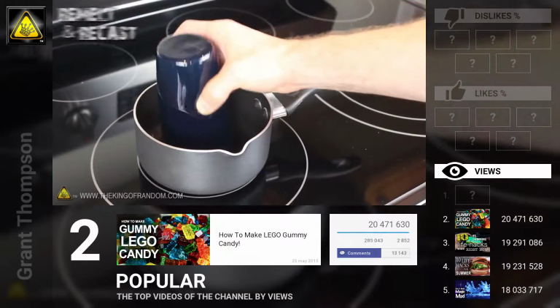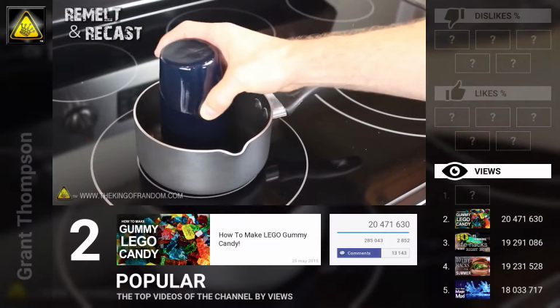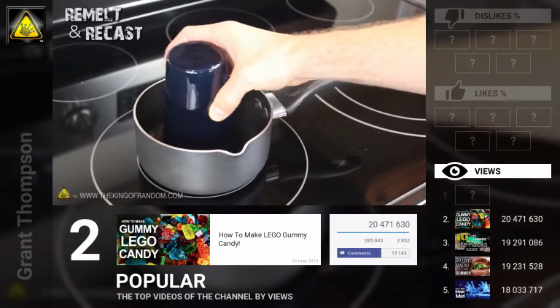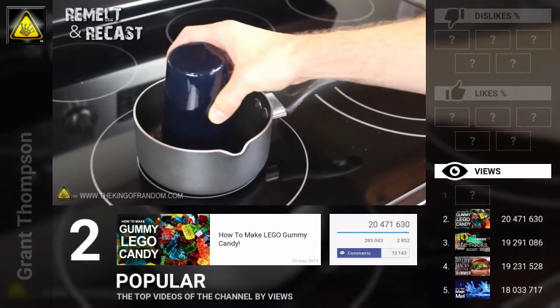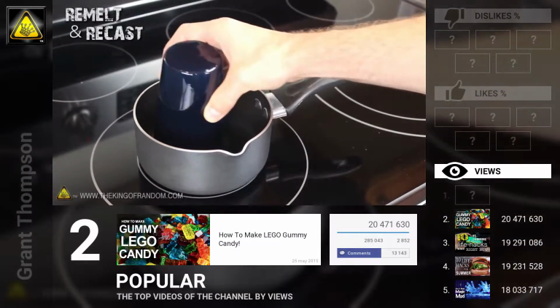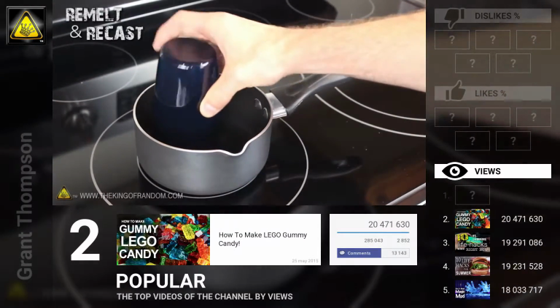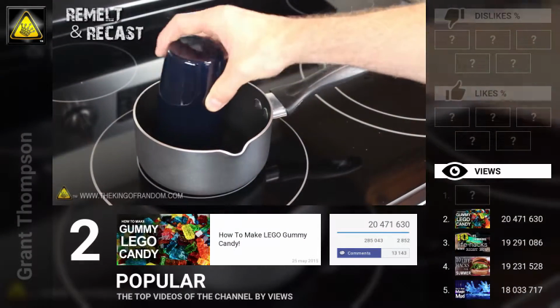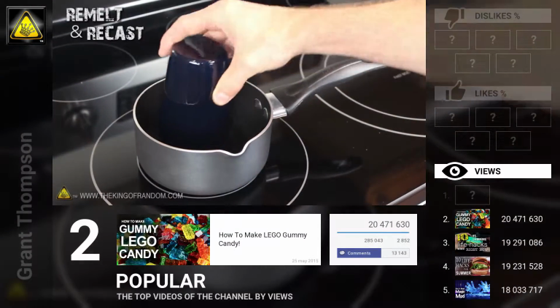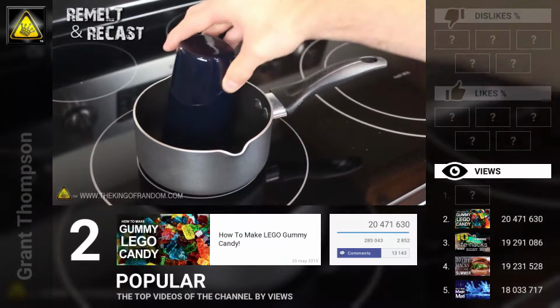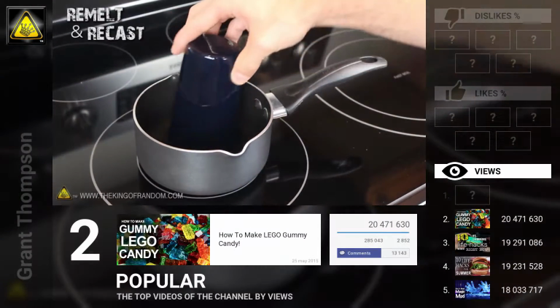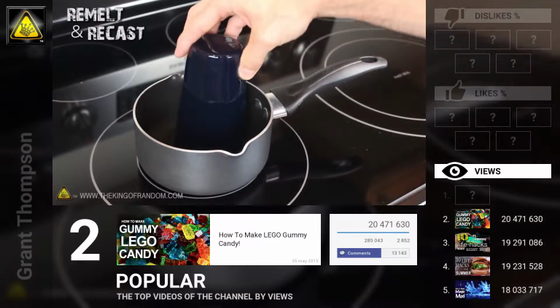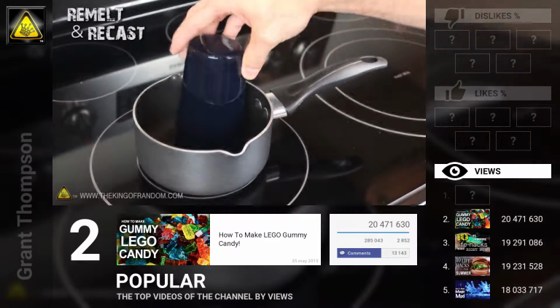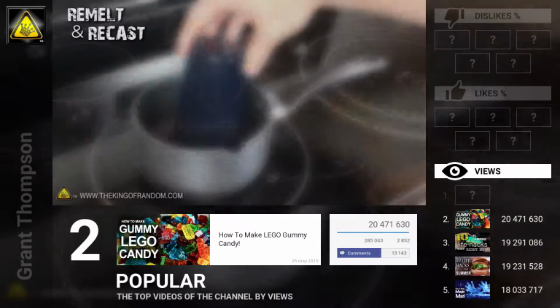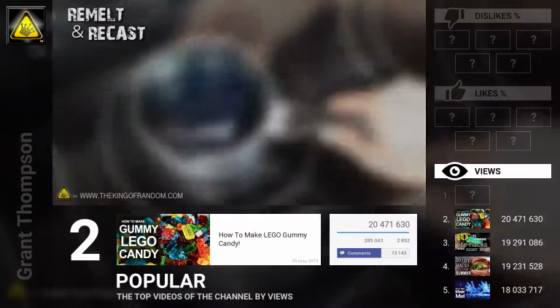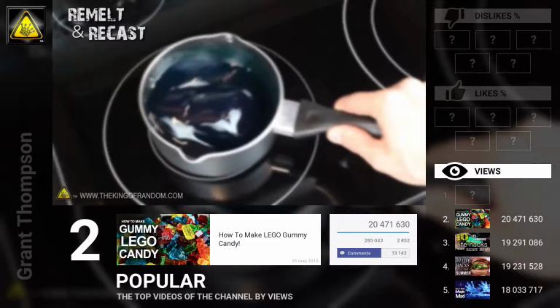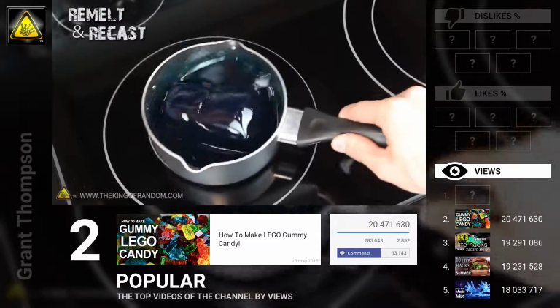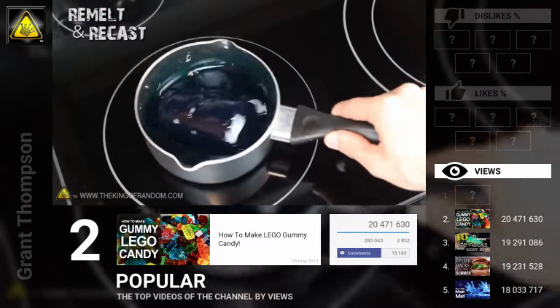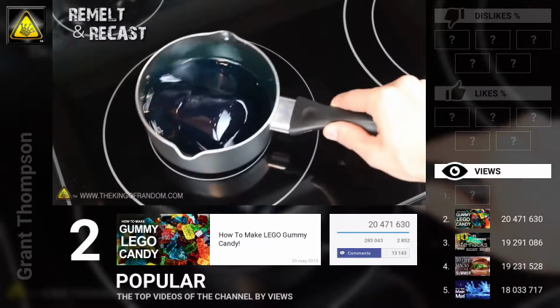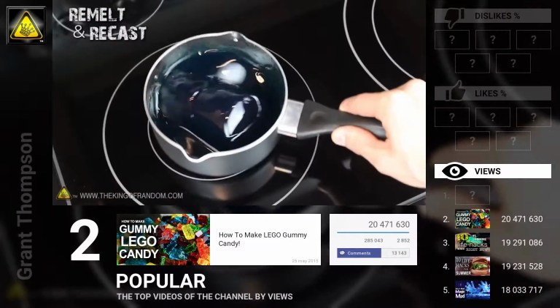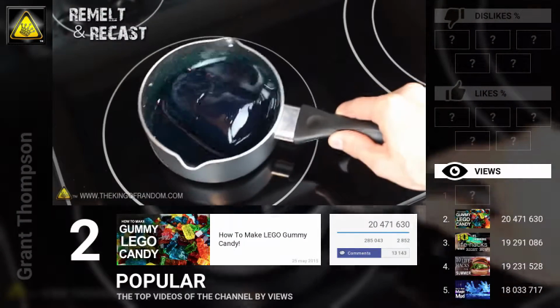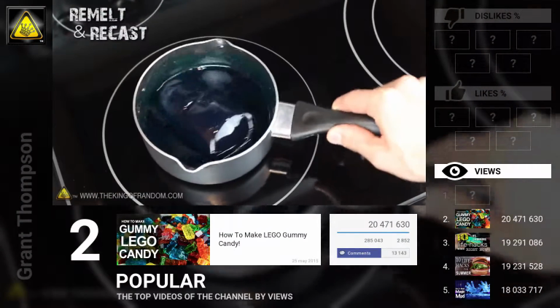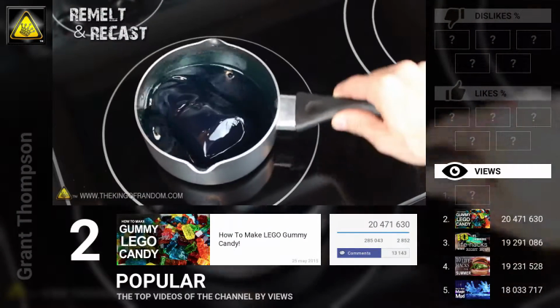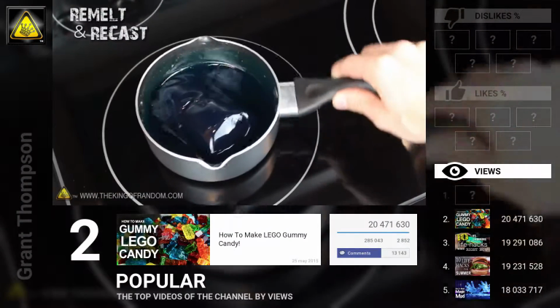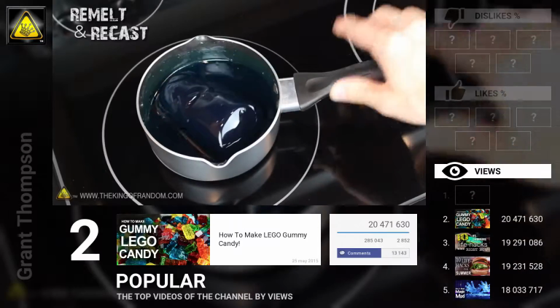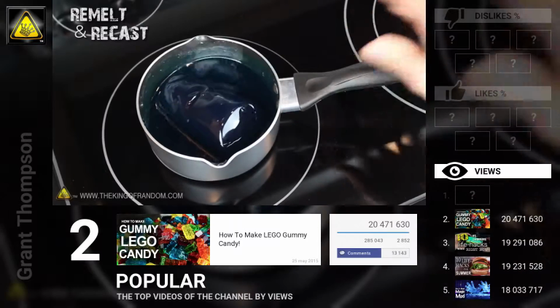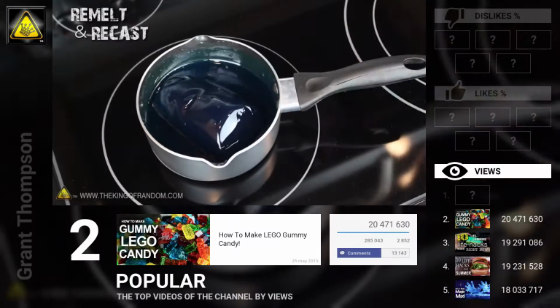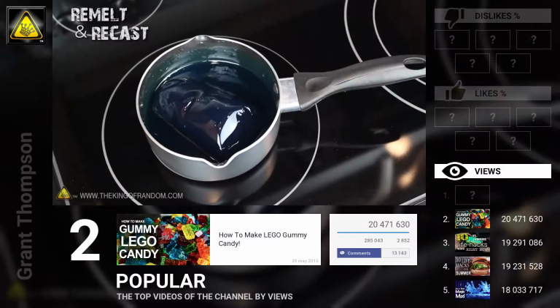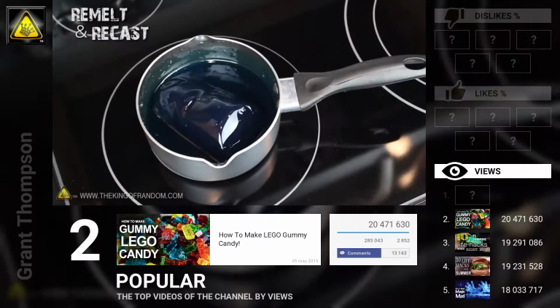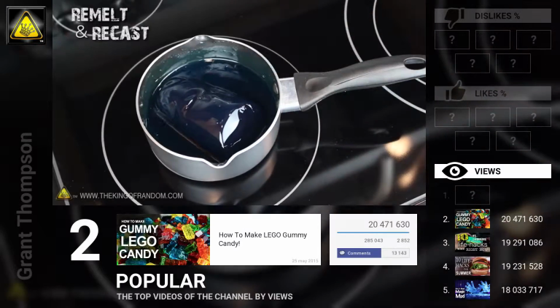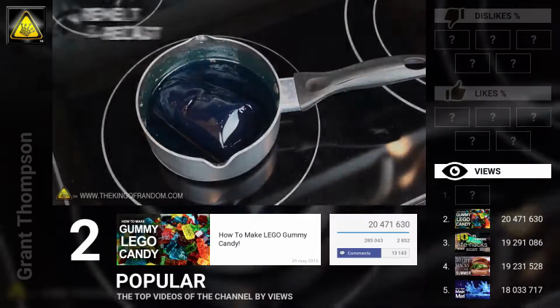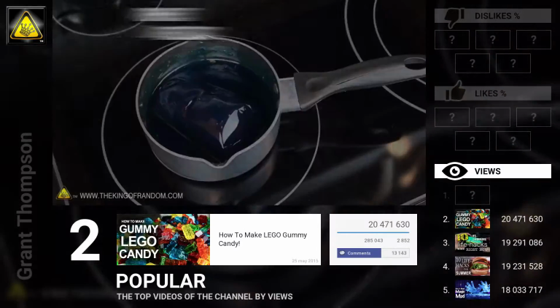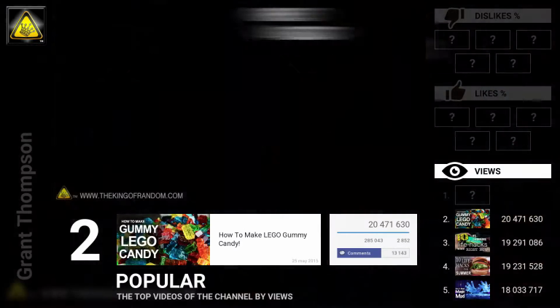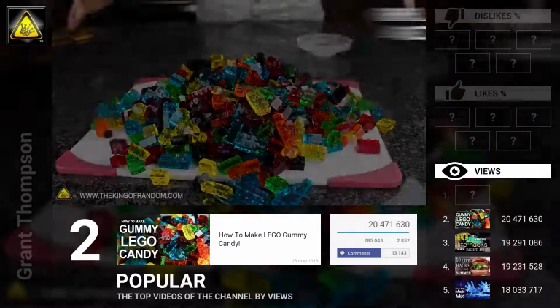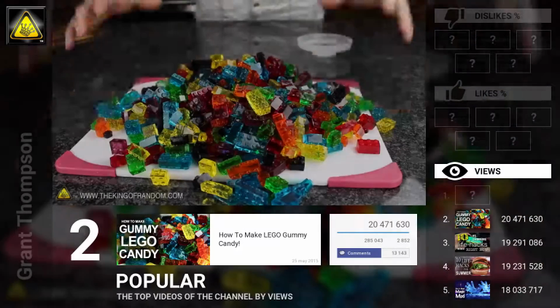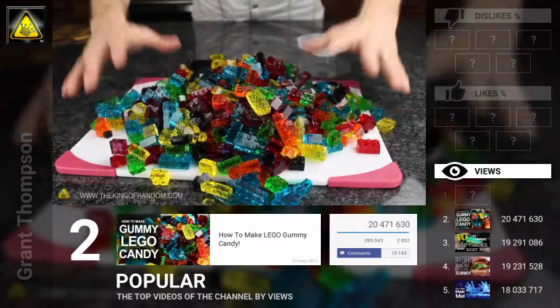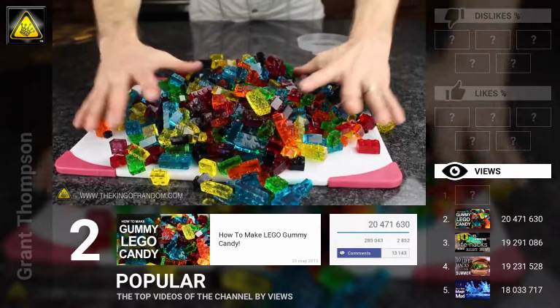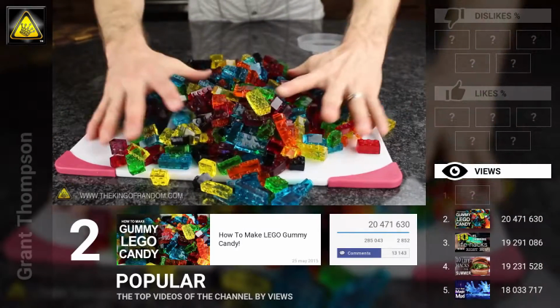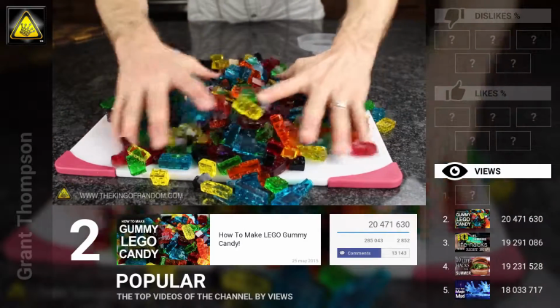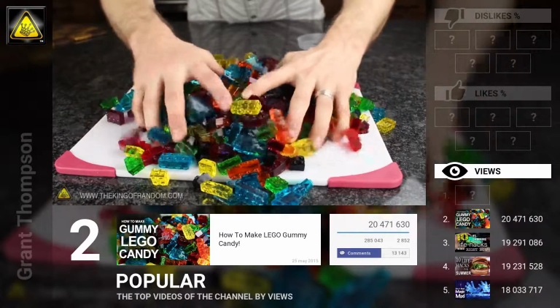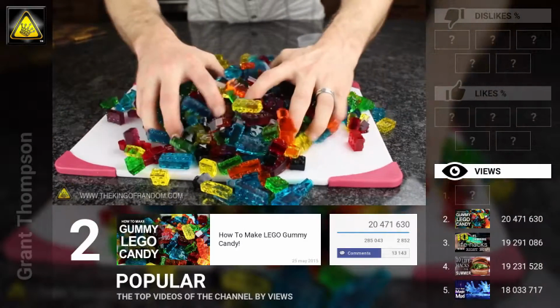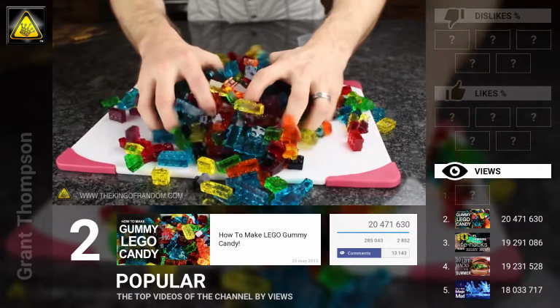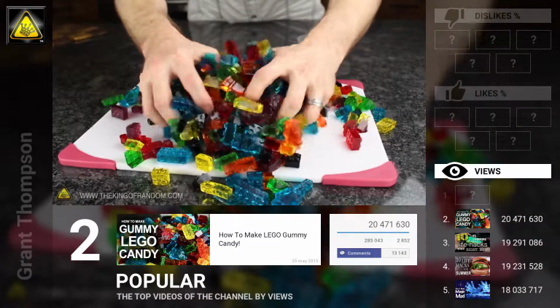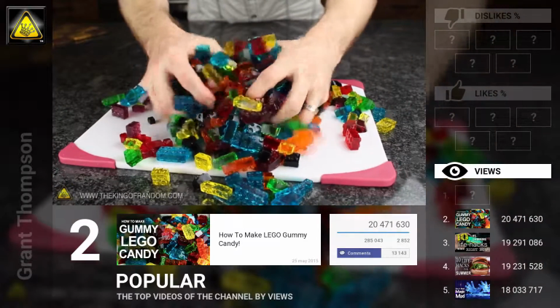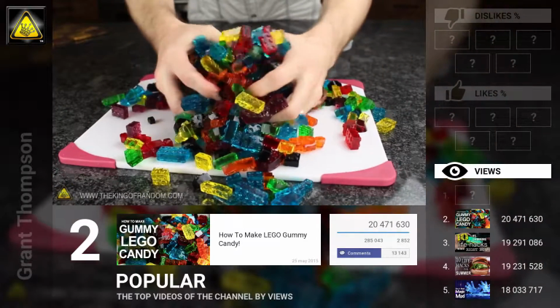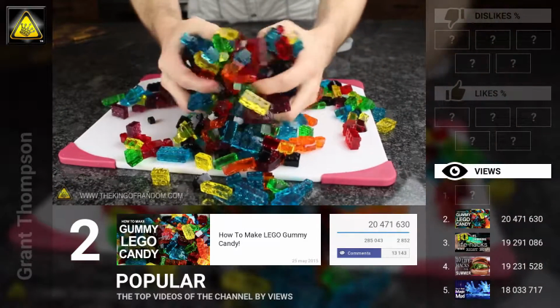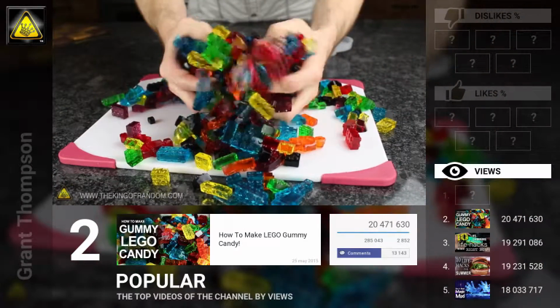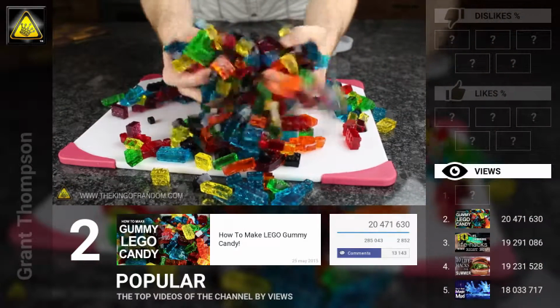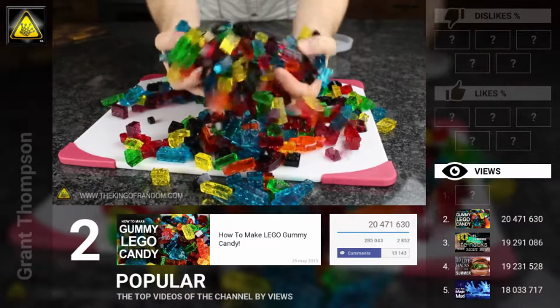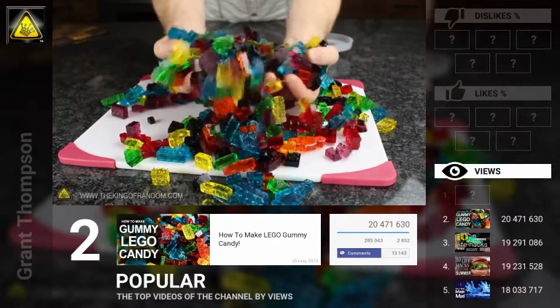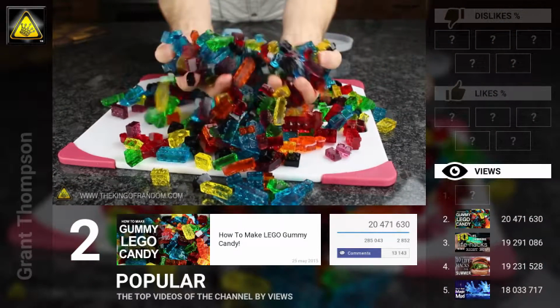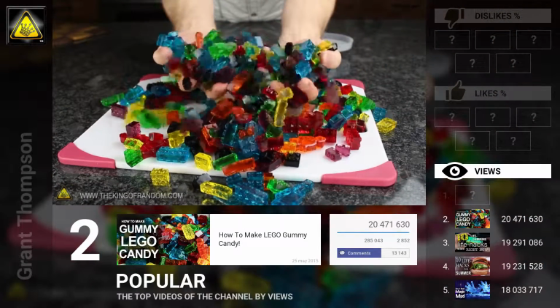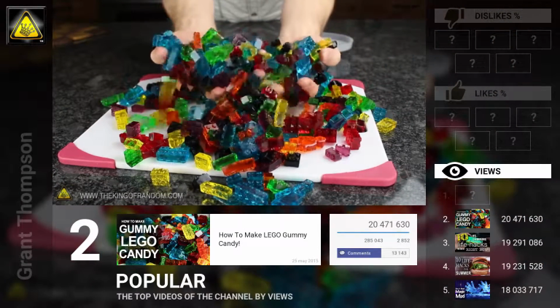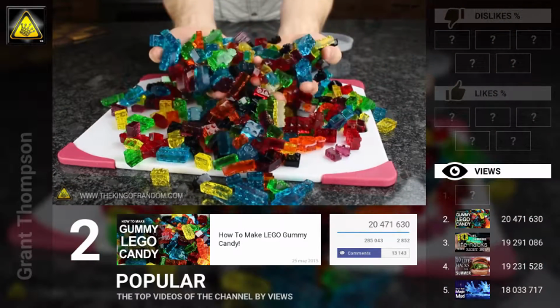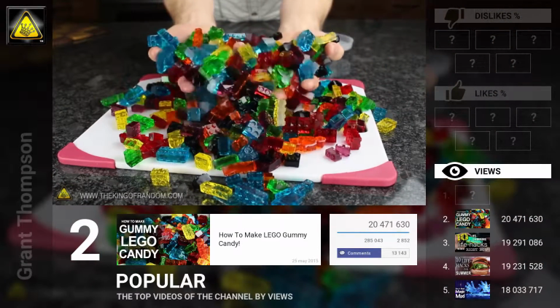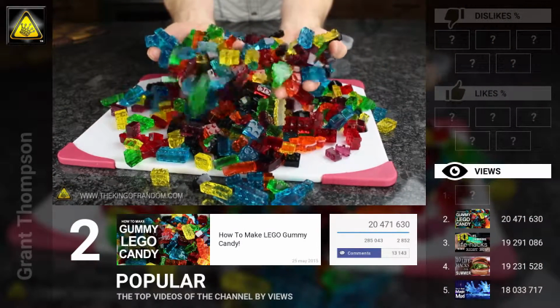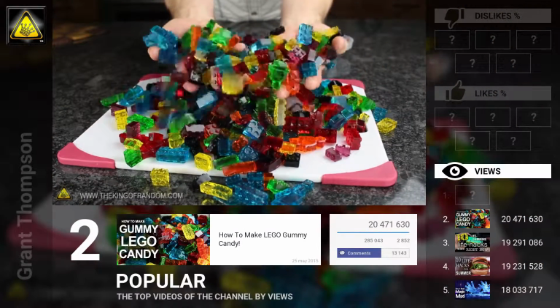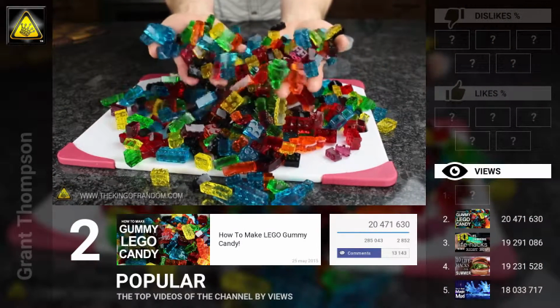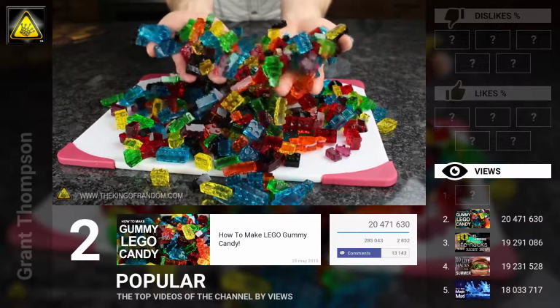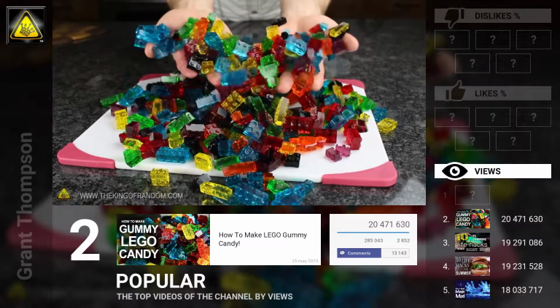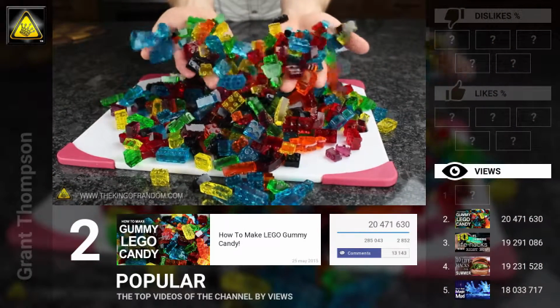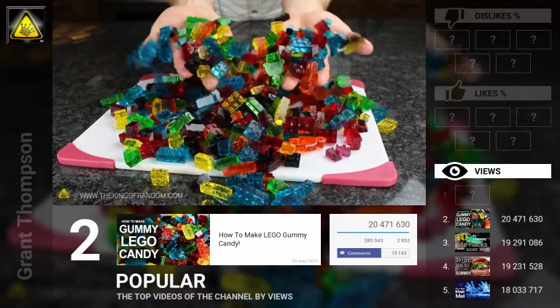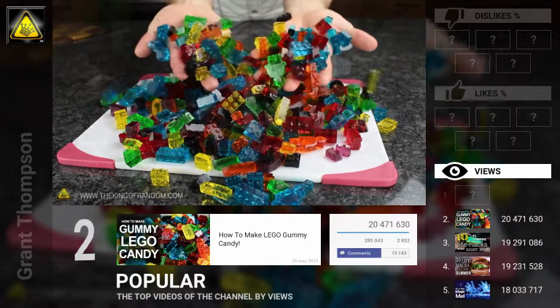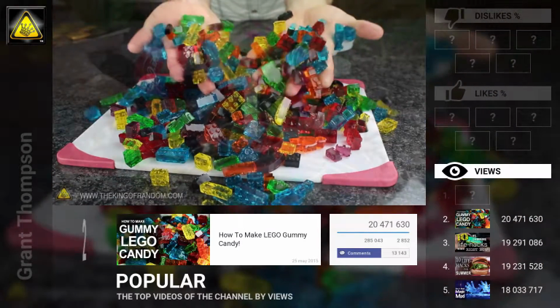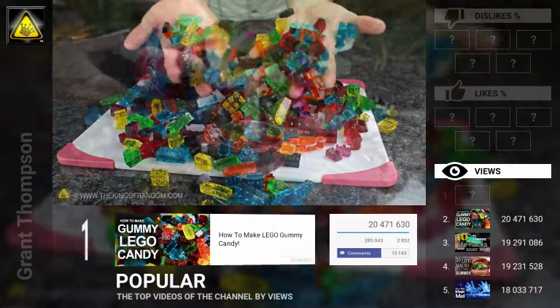Gummy blocks can be remelted on medium-low heat, and molded into any shape you want. I made a candy mountain of Lego gummy bricks, in all kinds of colors, shapes and sizes.